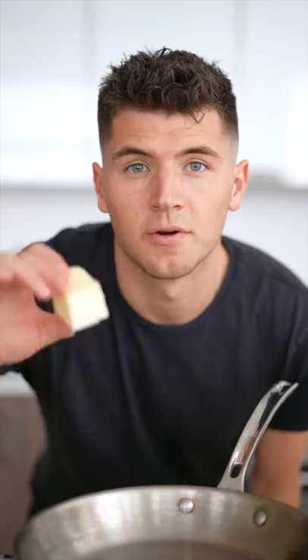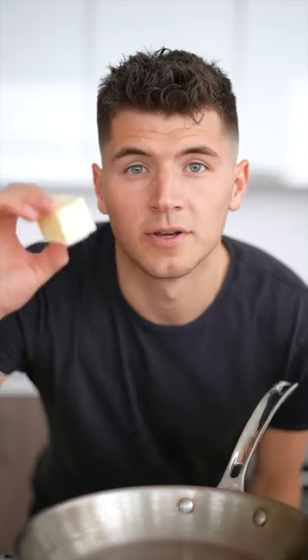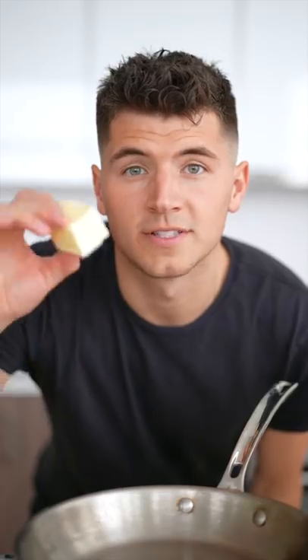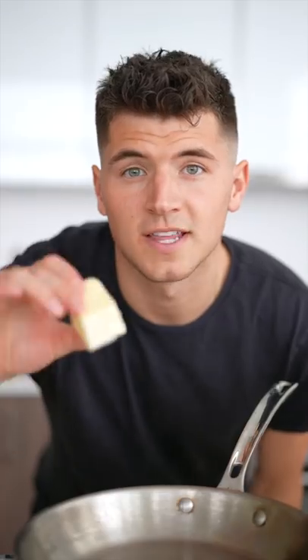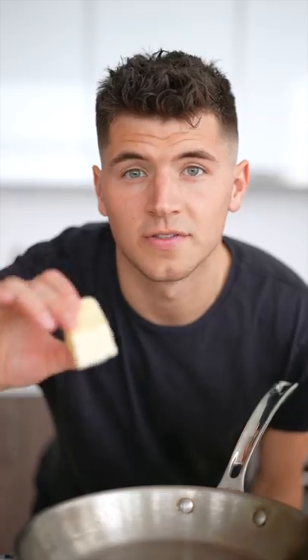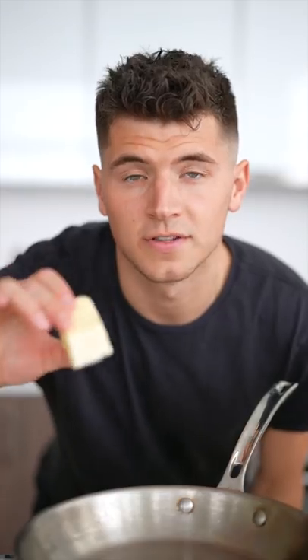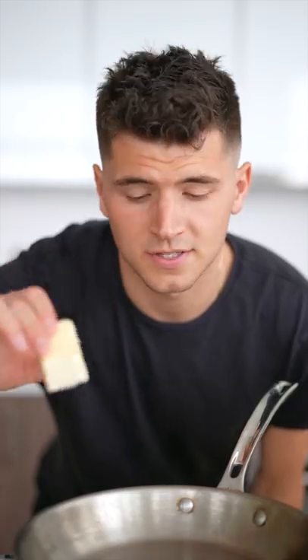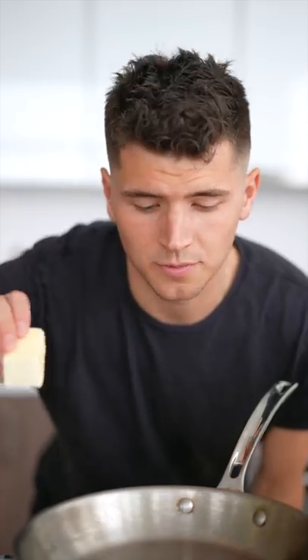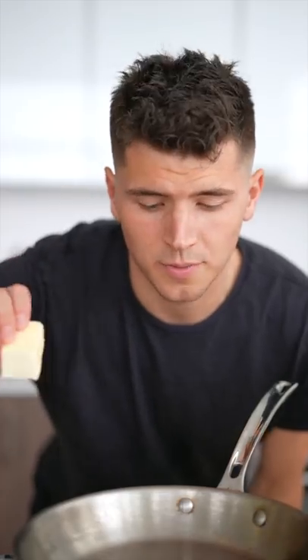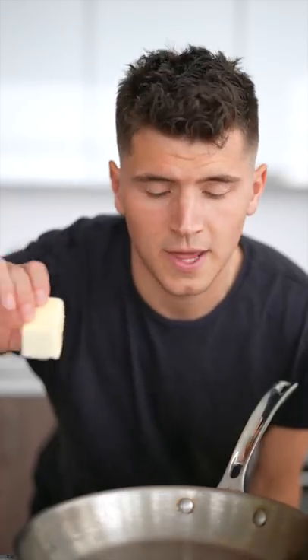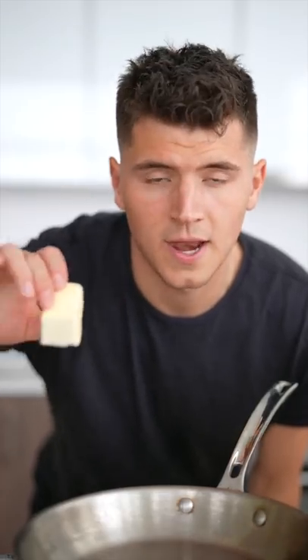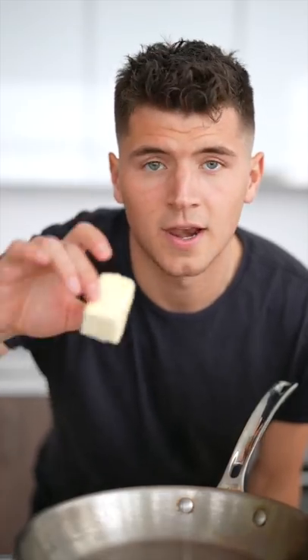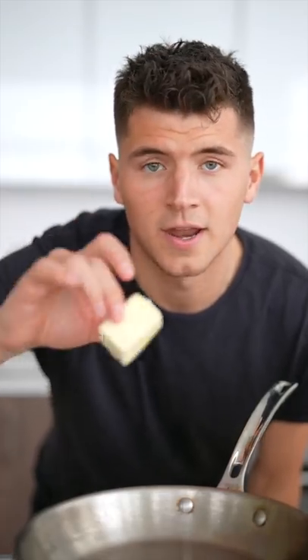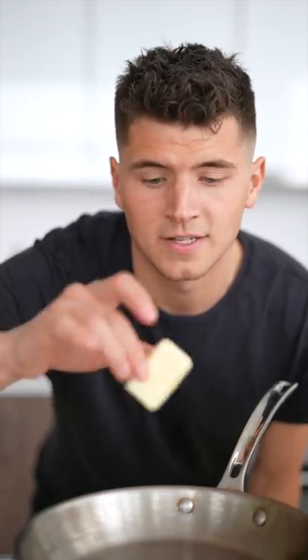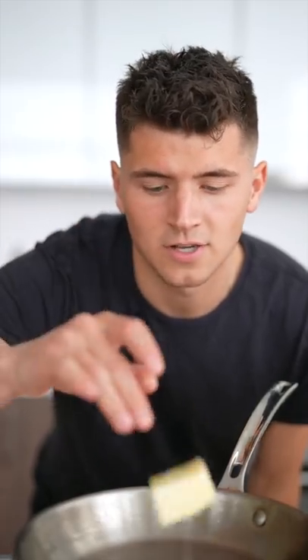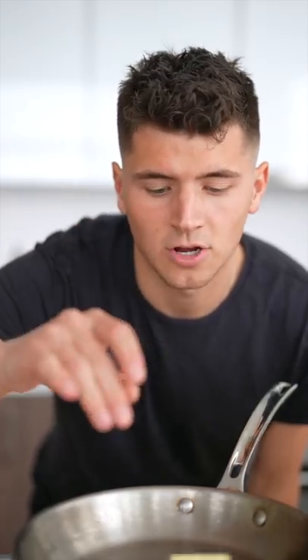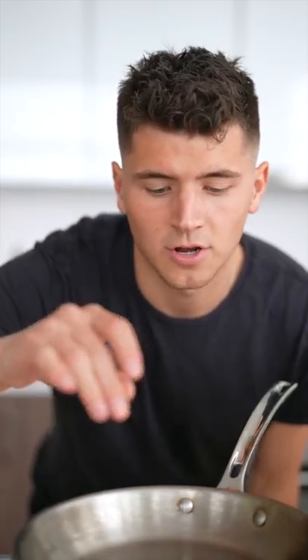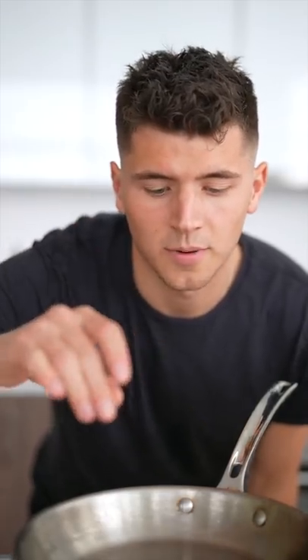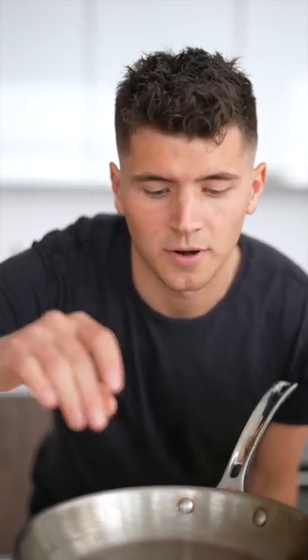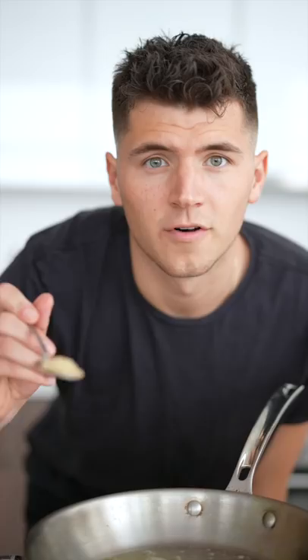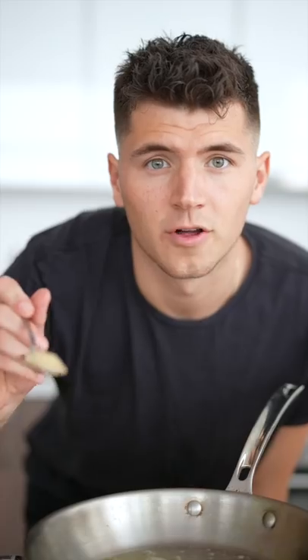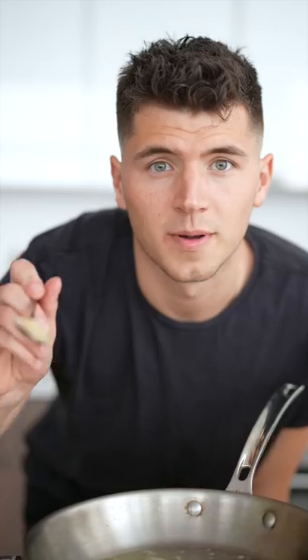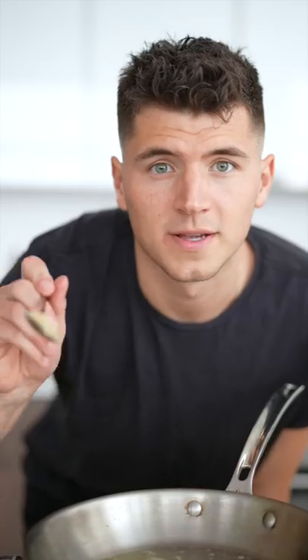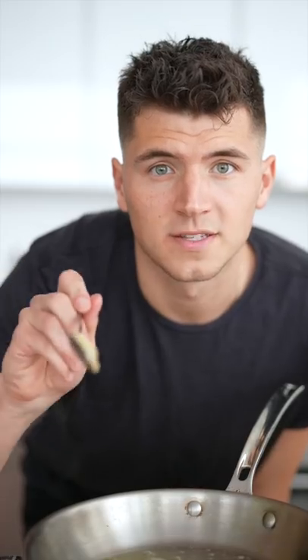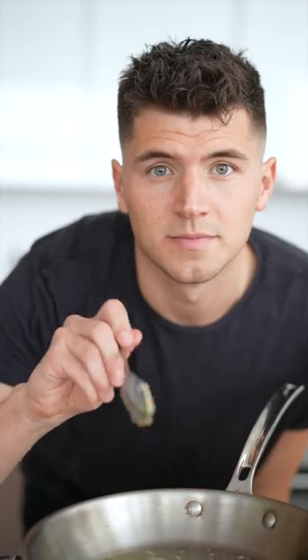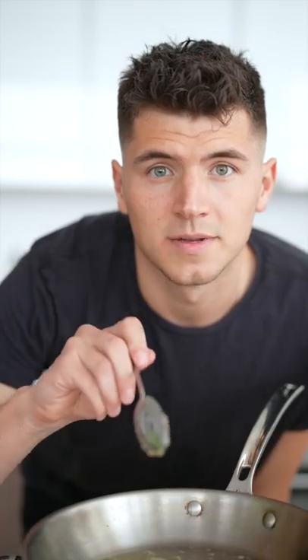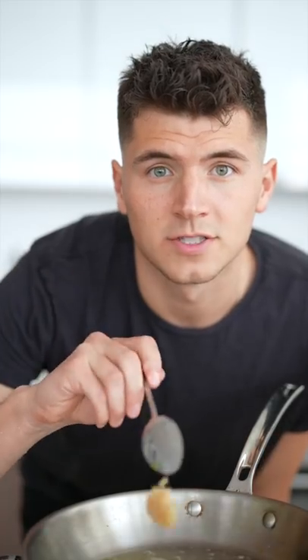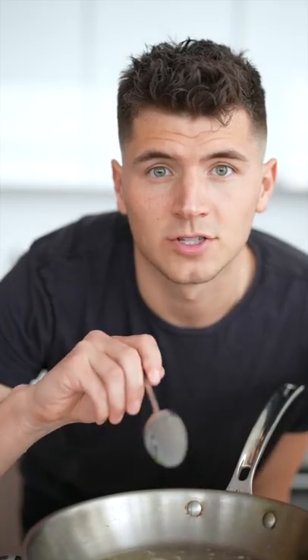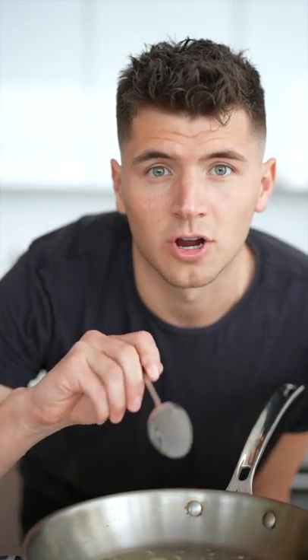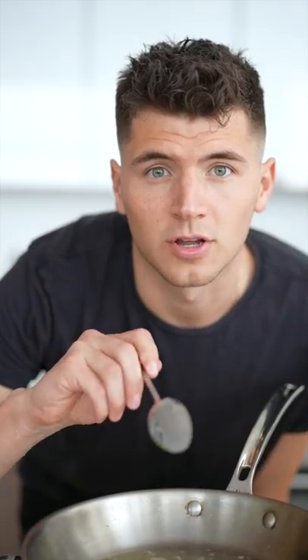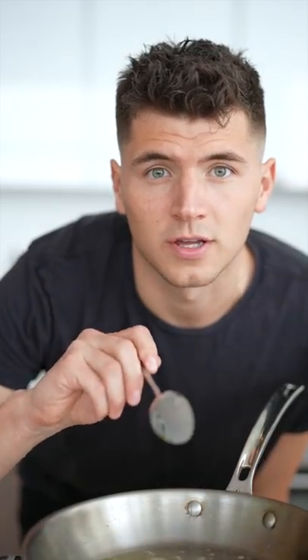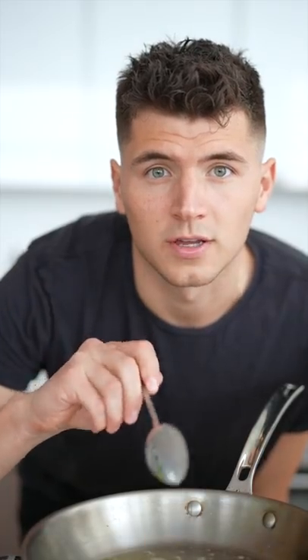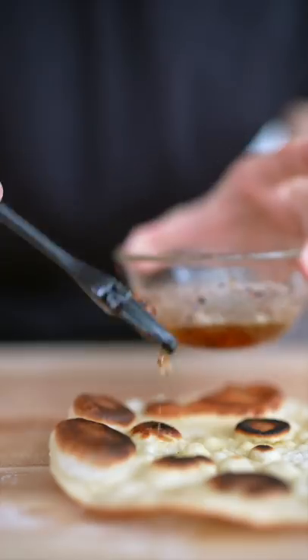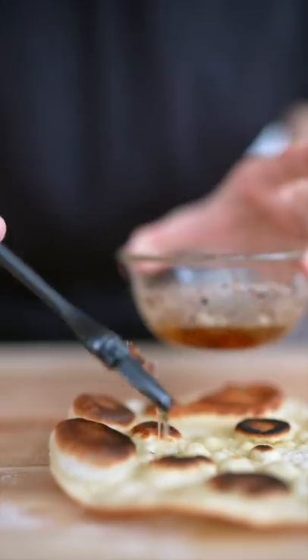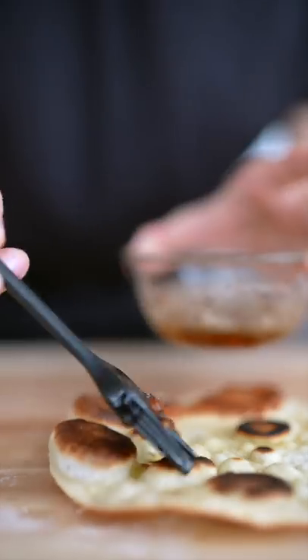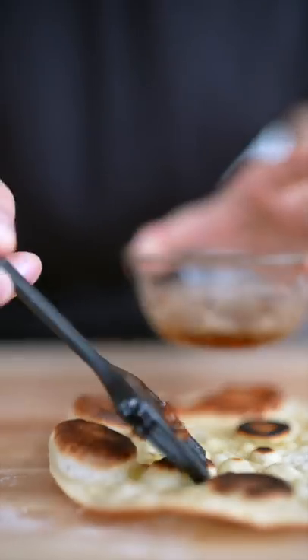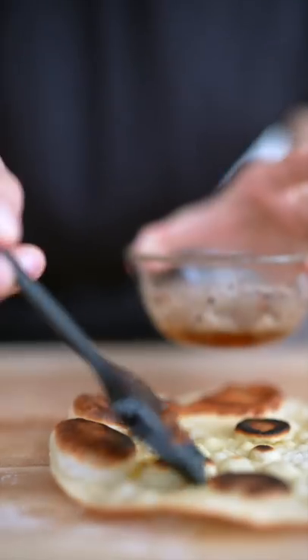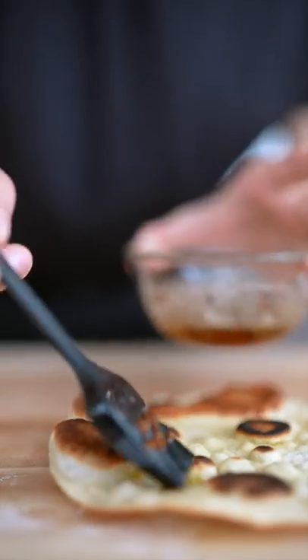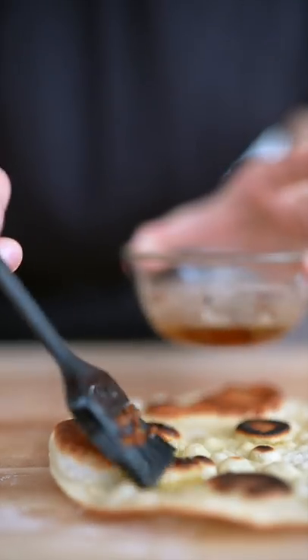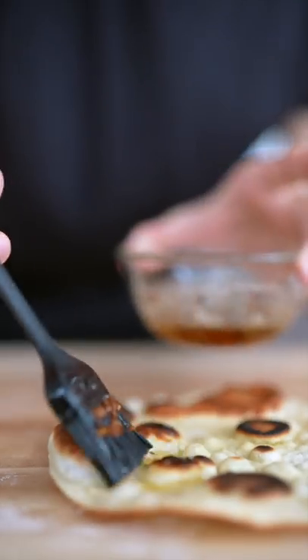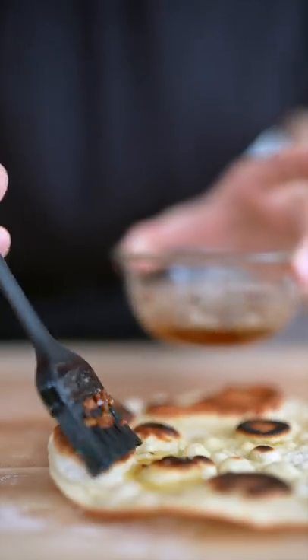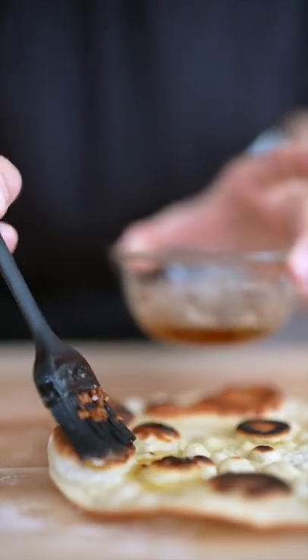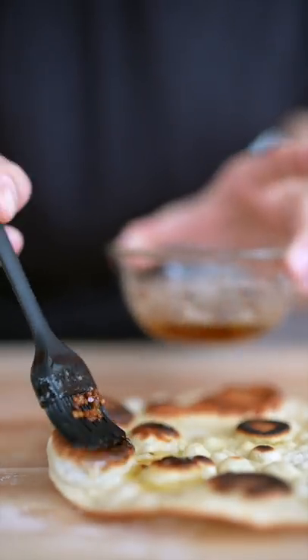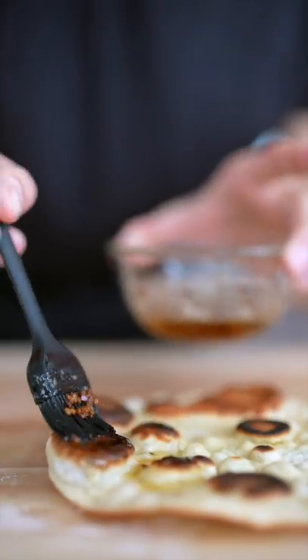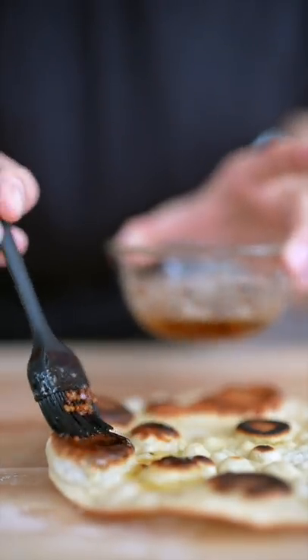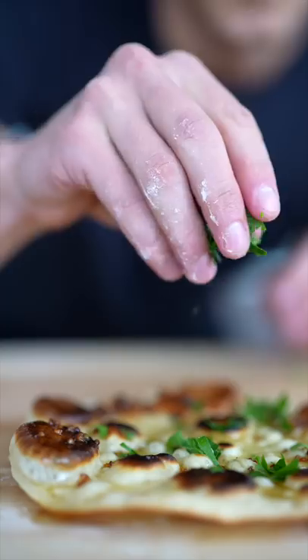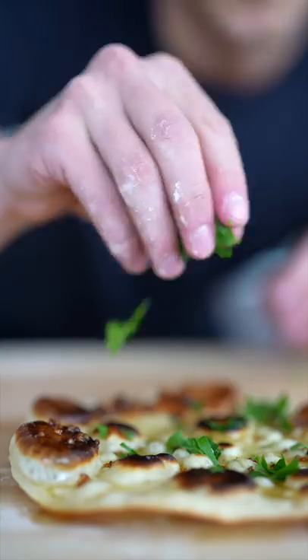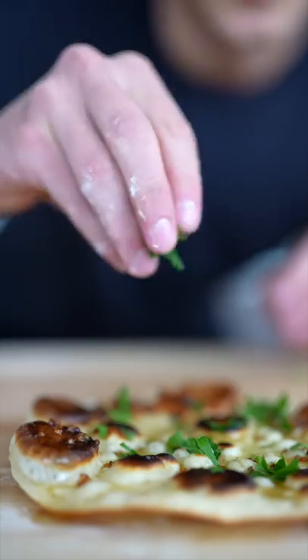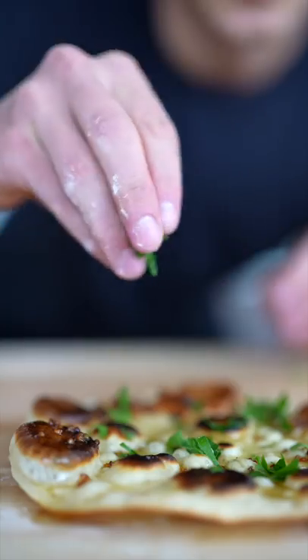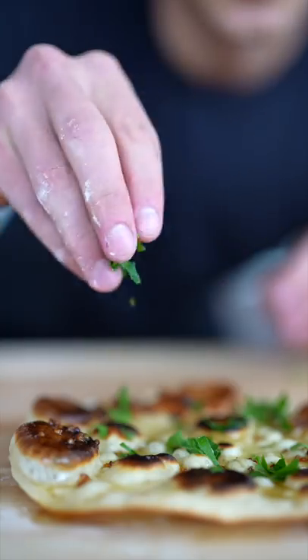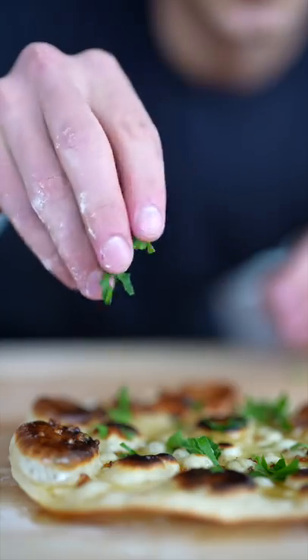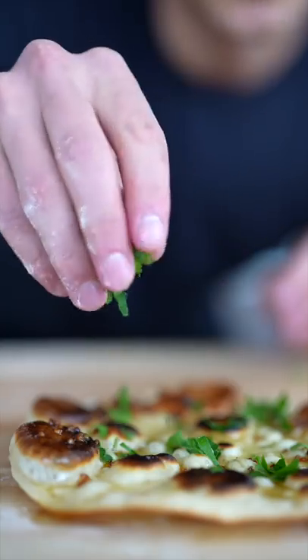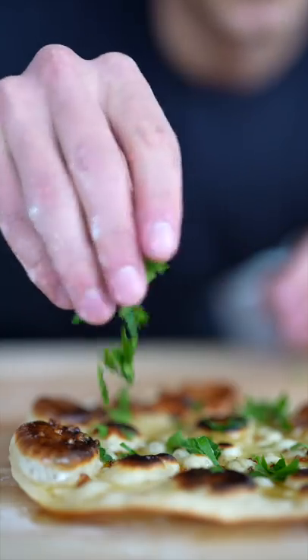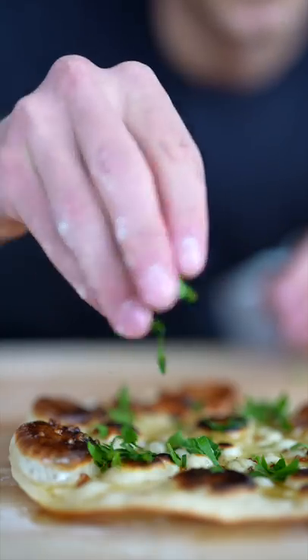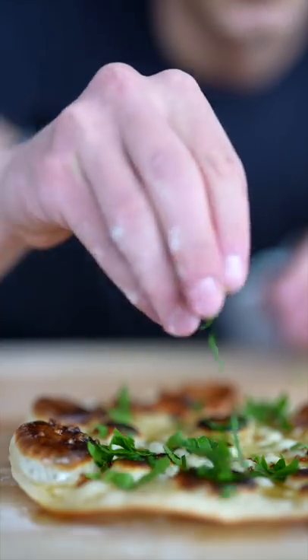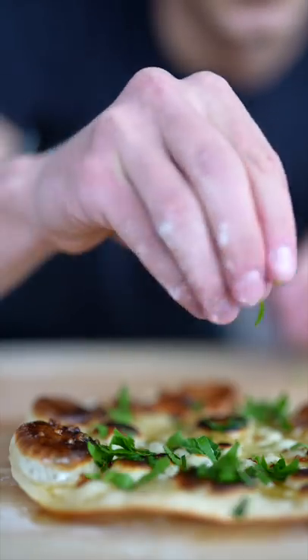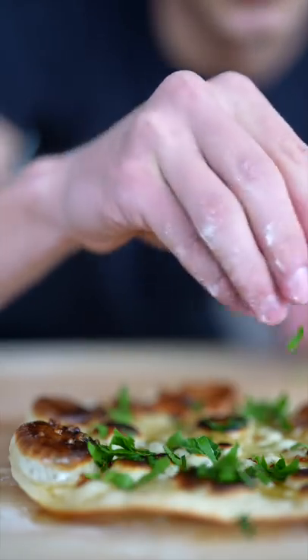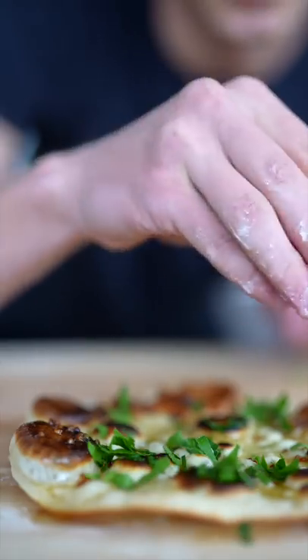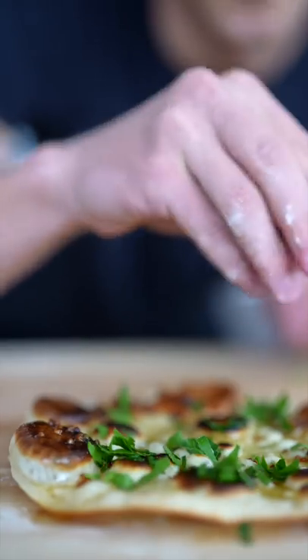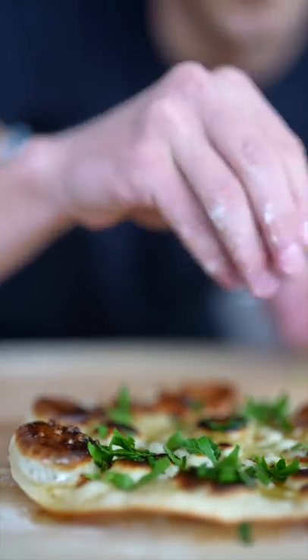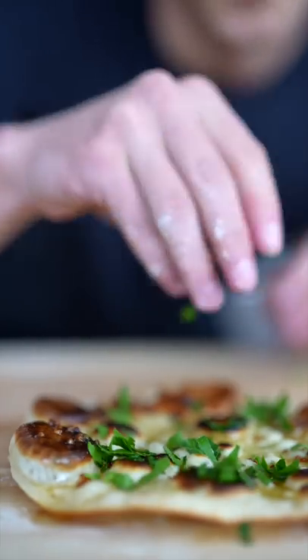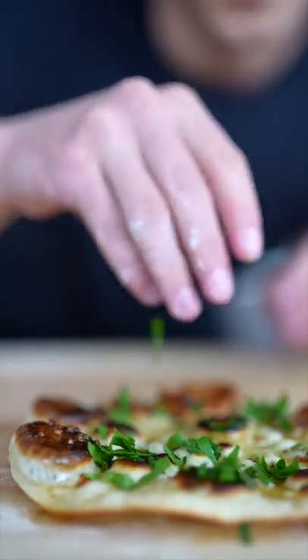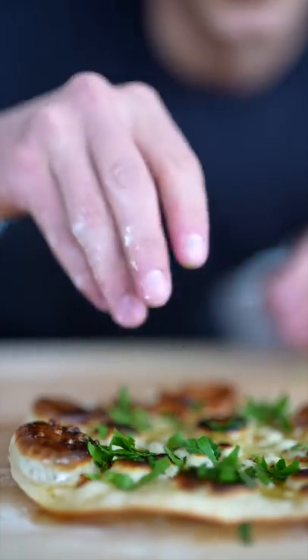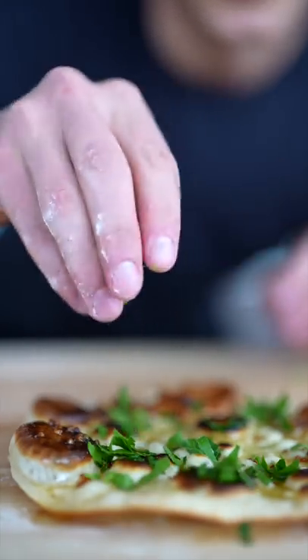Now in a stainless steel pan, add a nice hunk of butter followed by some minced garlic. Brush on your garlic butter and finish with some freshly chopped parsley.